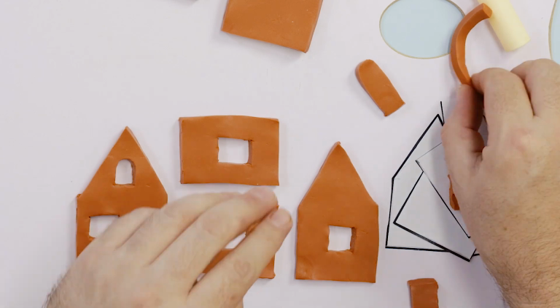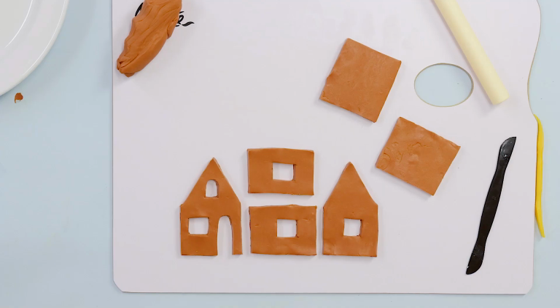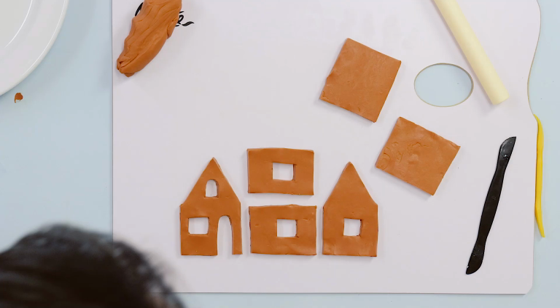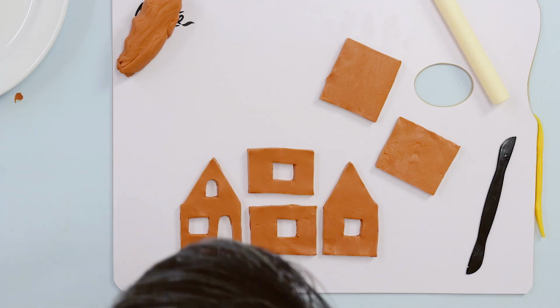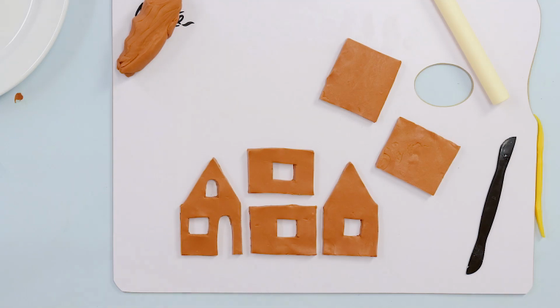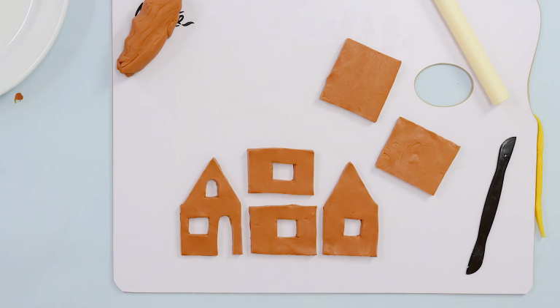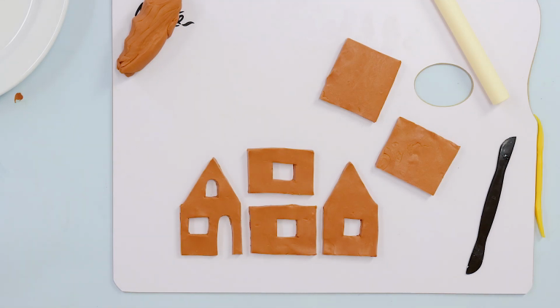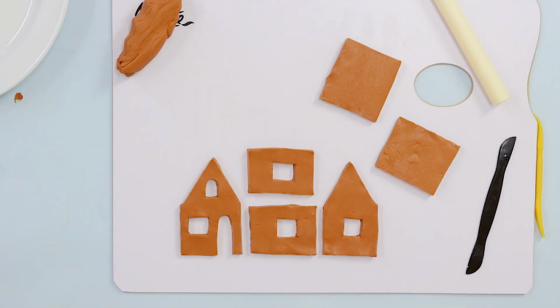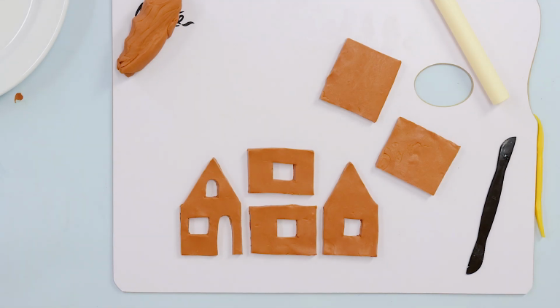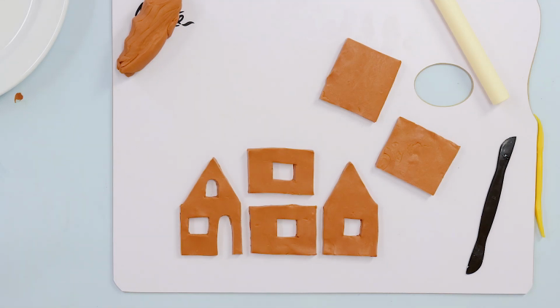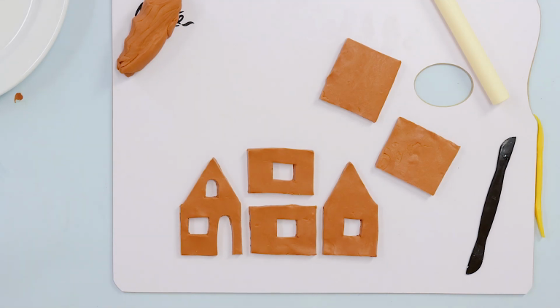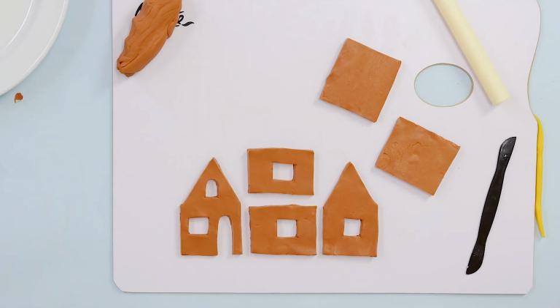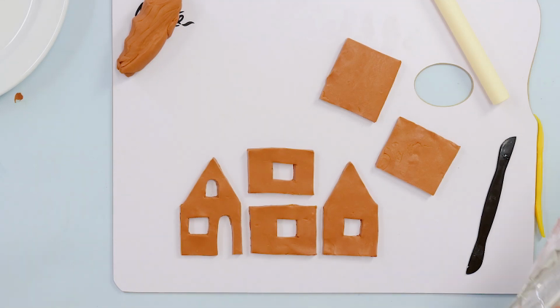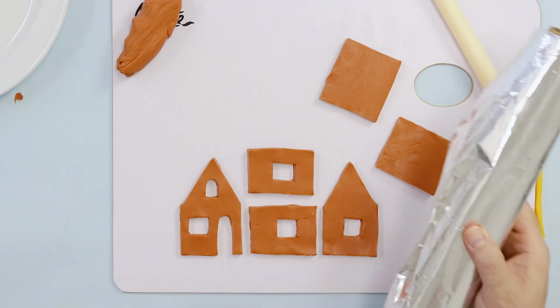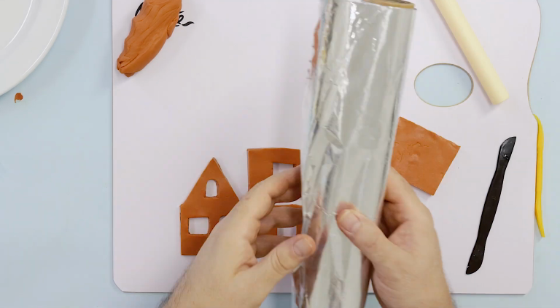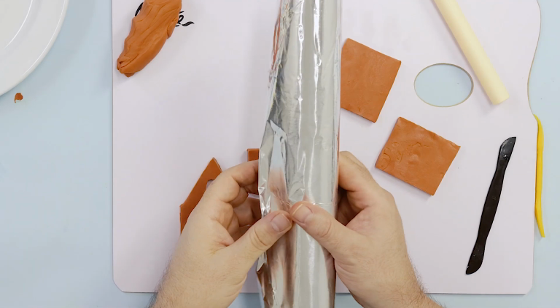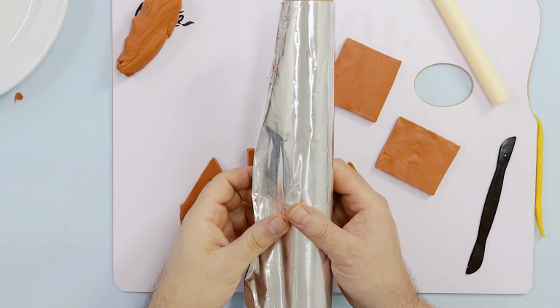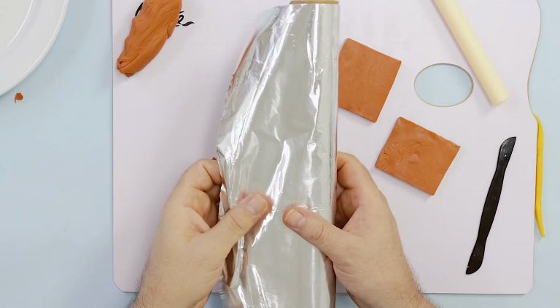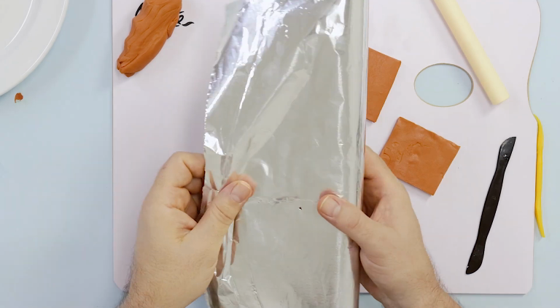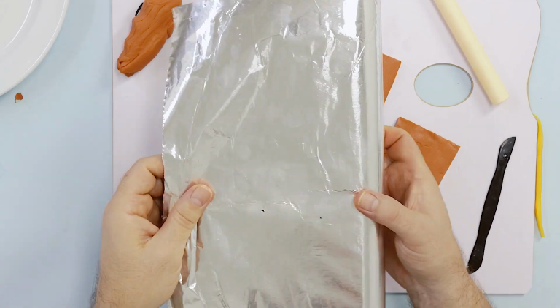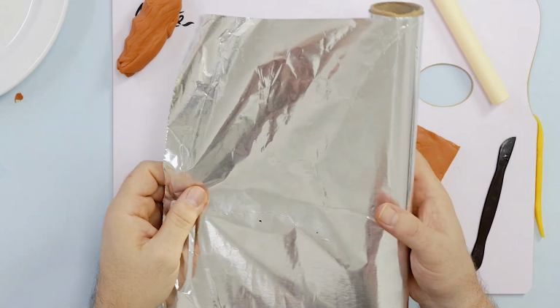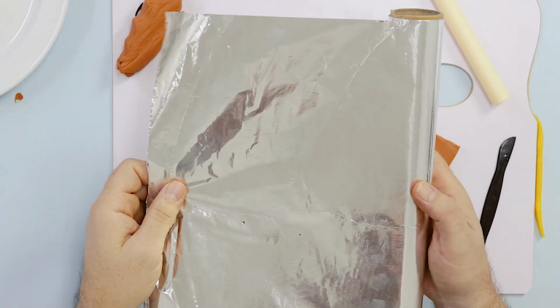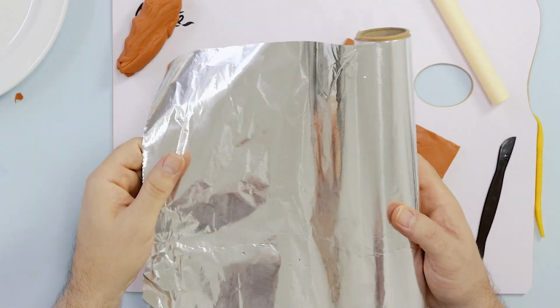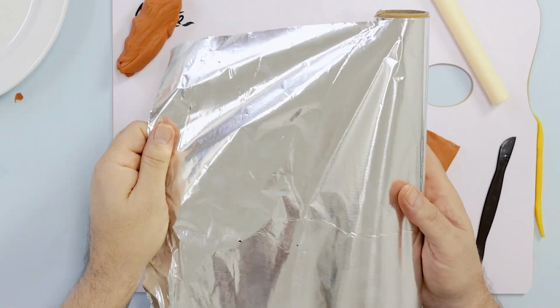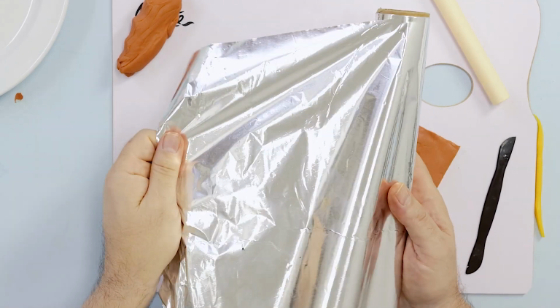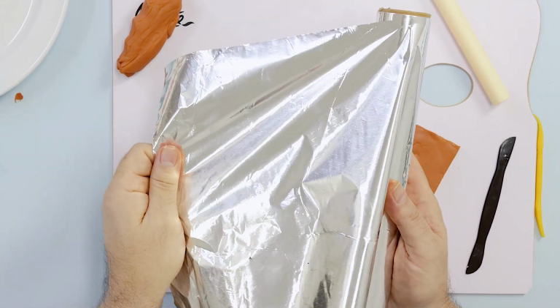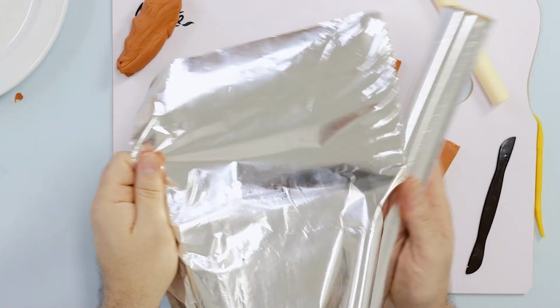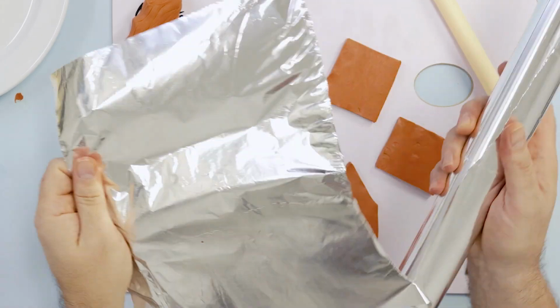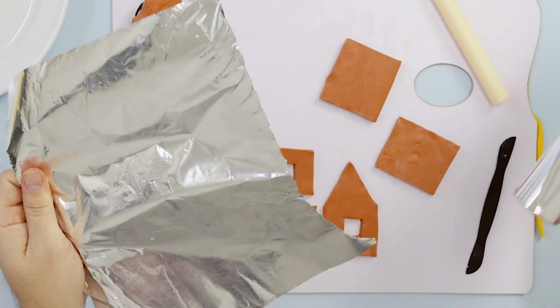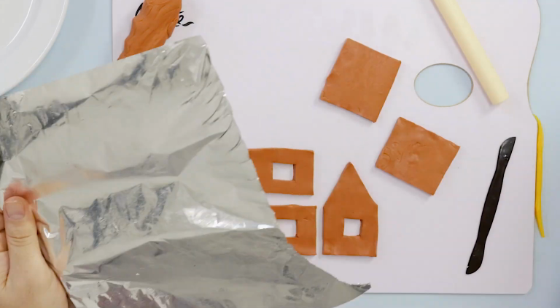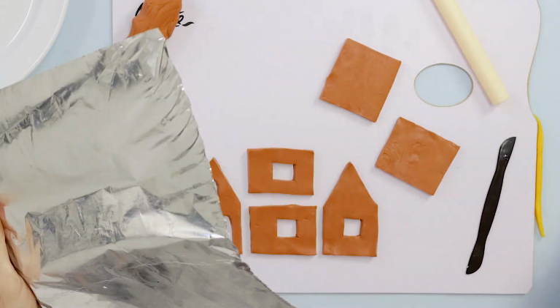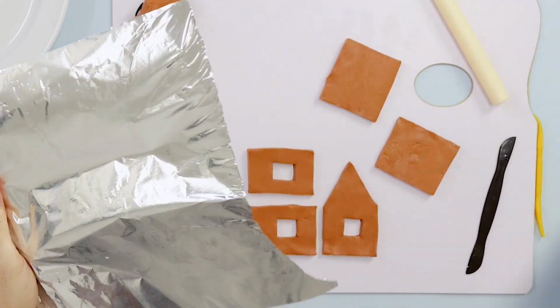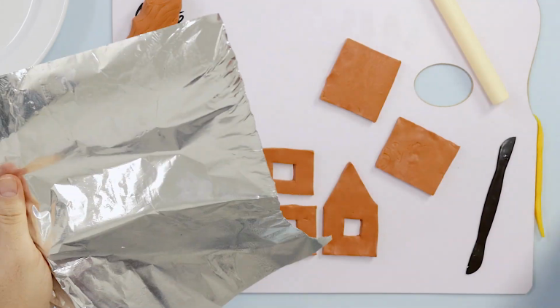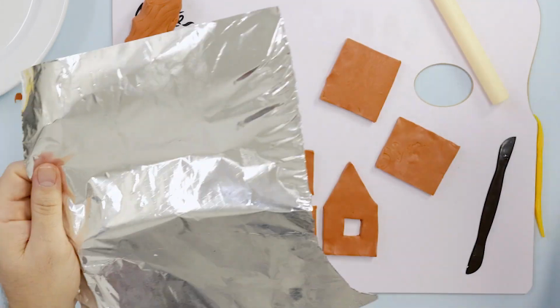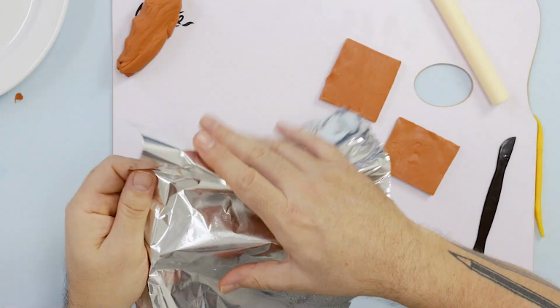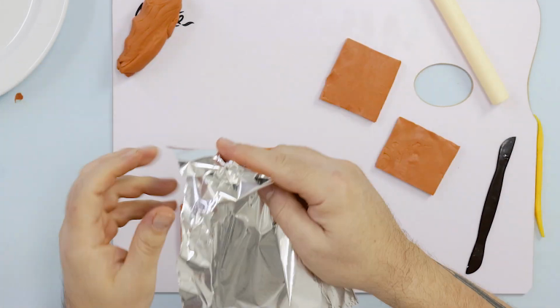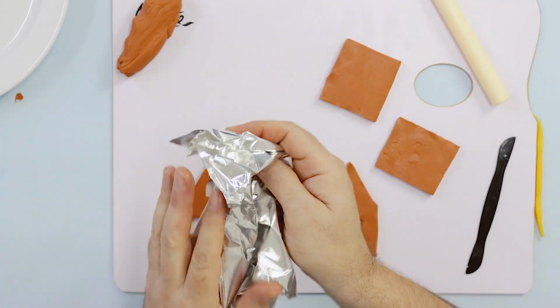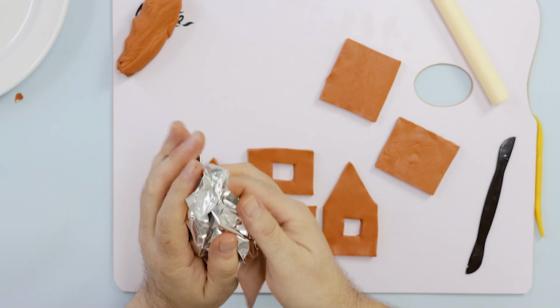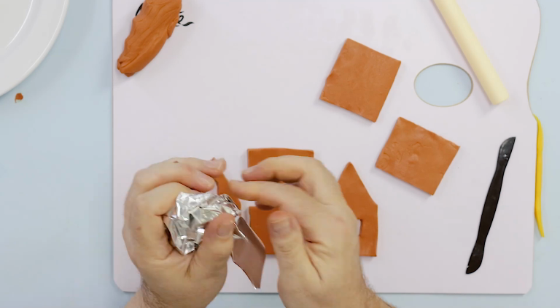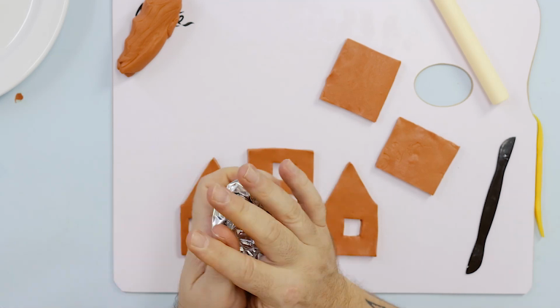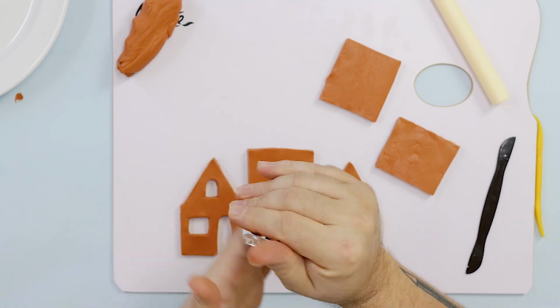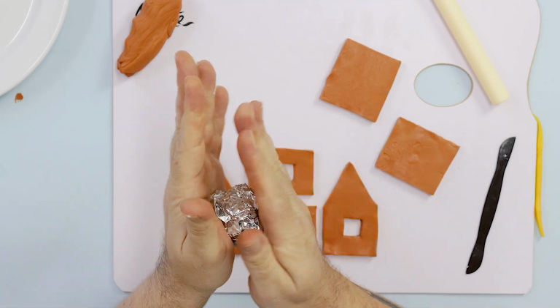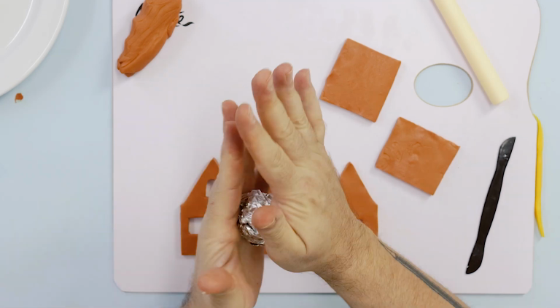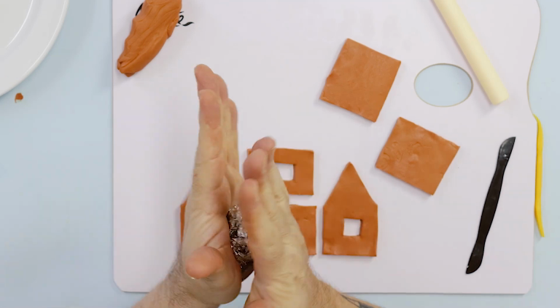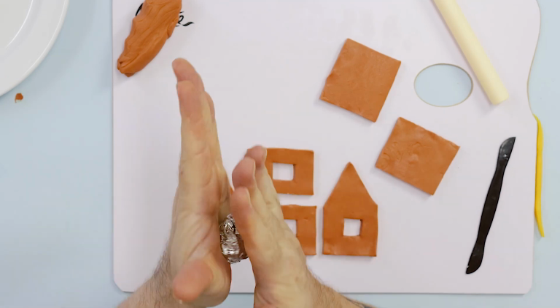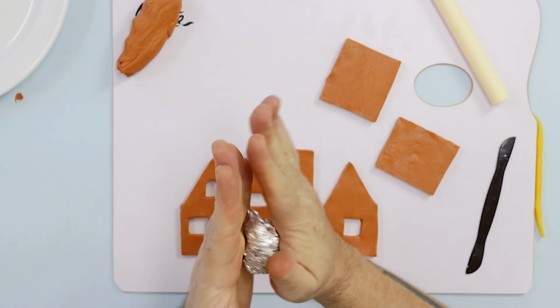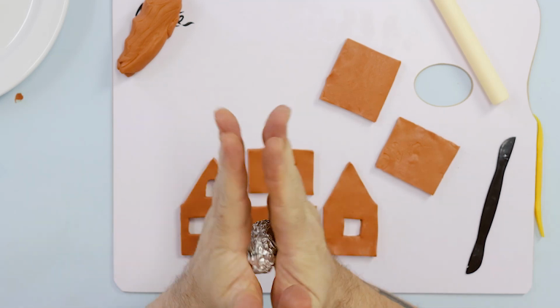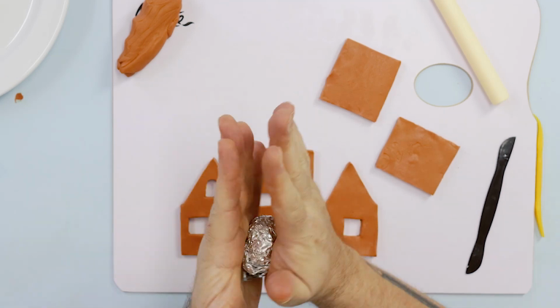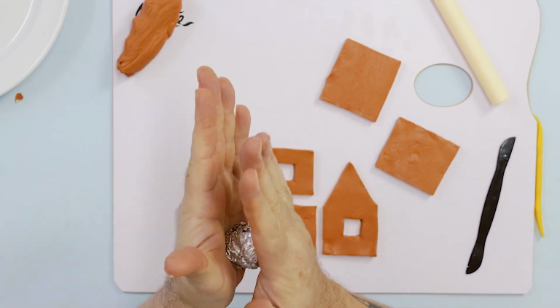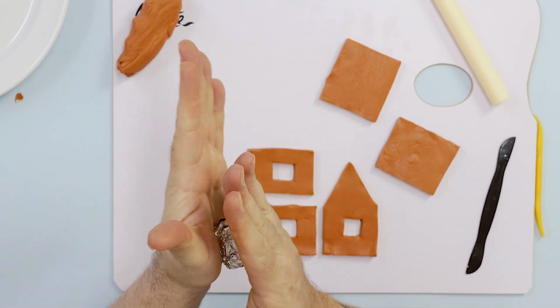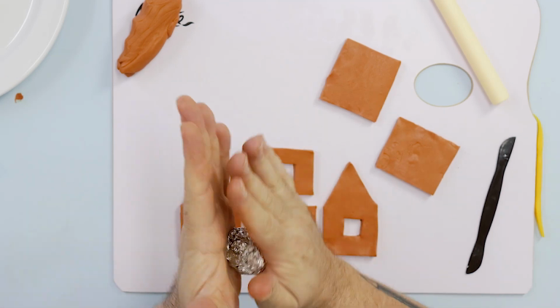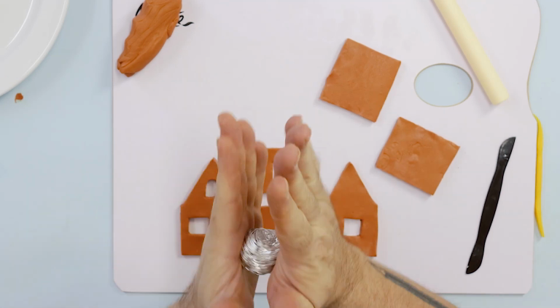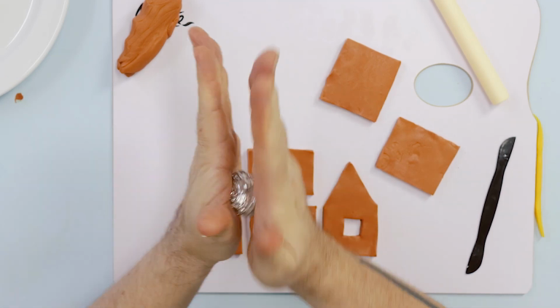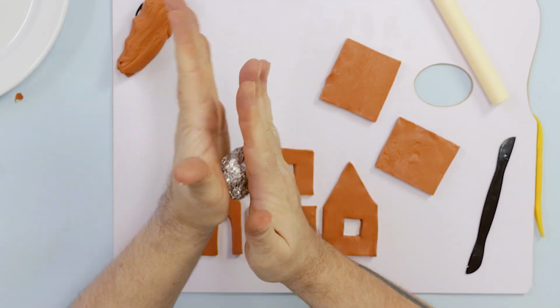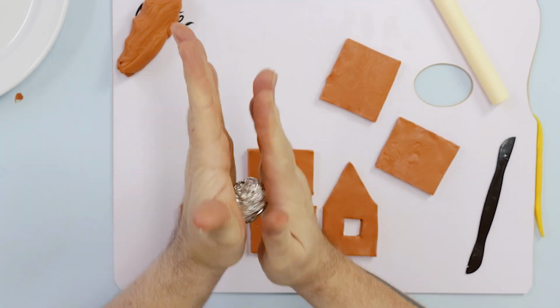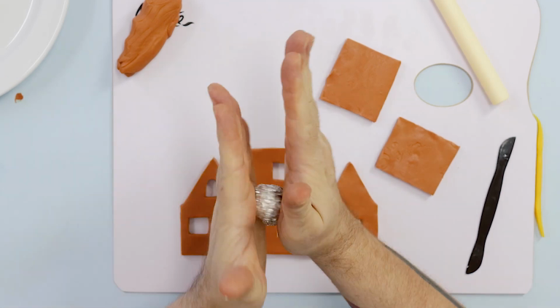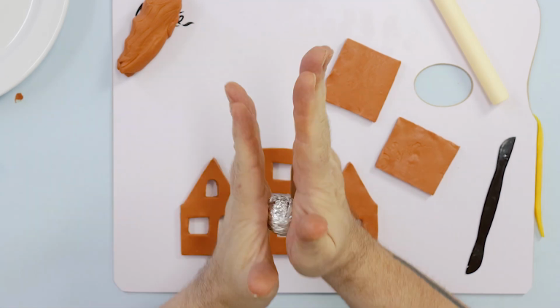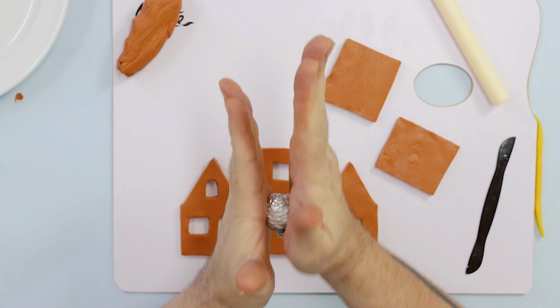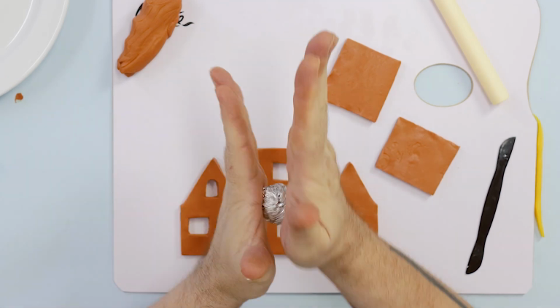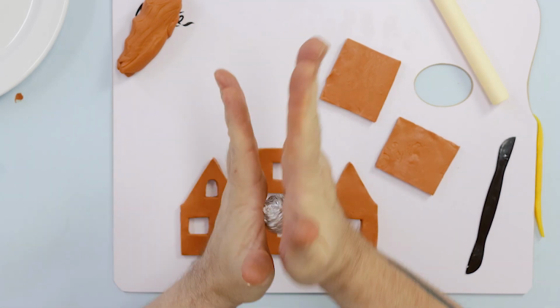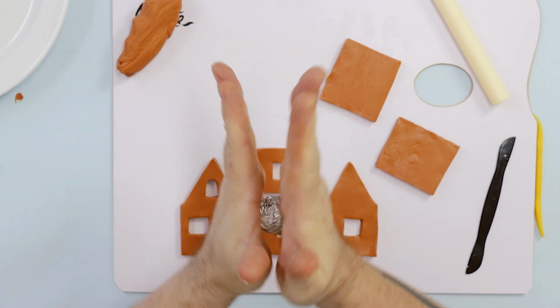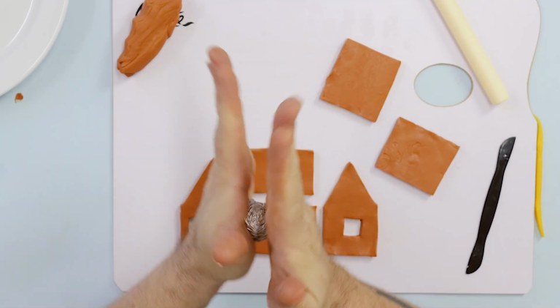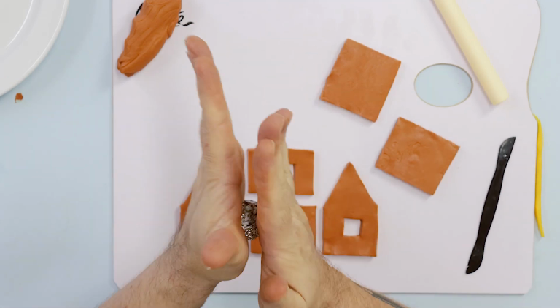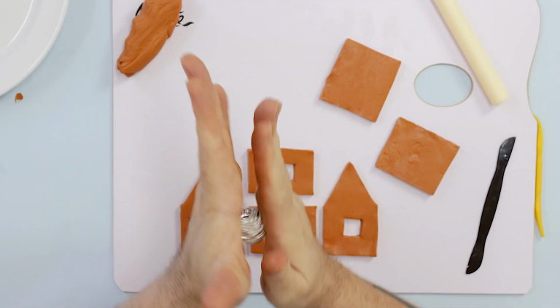To create a texture similar to that of gingerbread, we roll some aluminium foil into a ball and roll this over all of the surfaces.